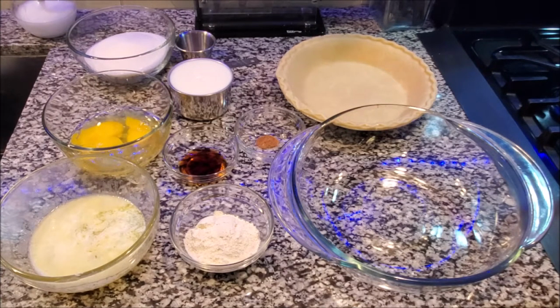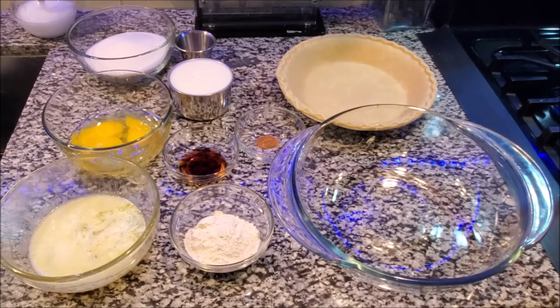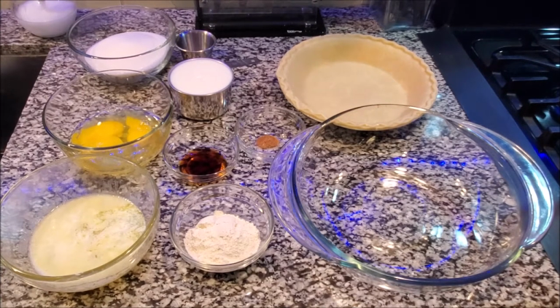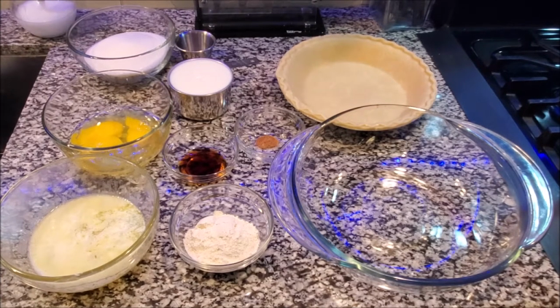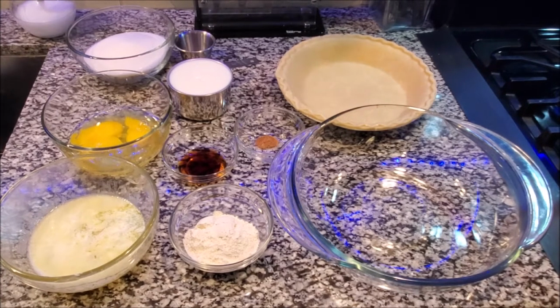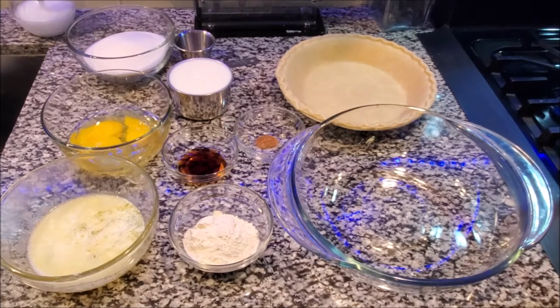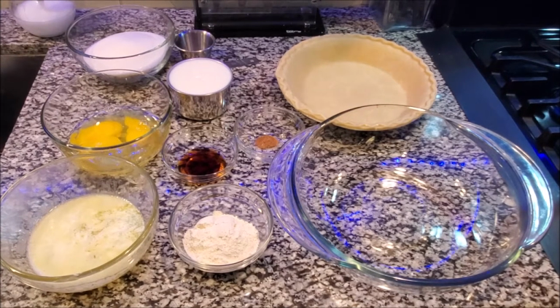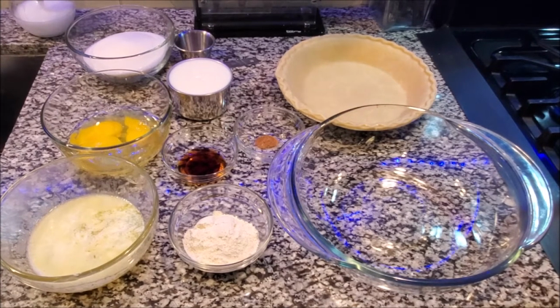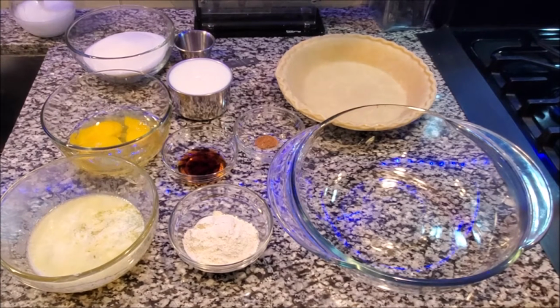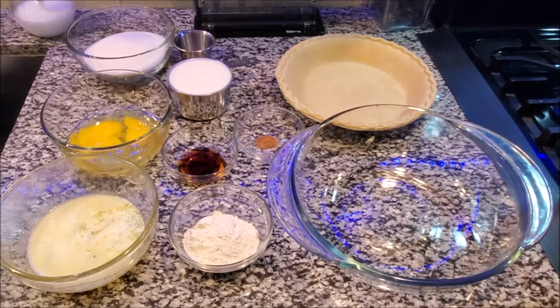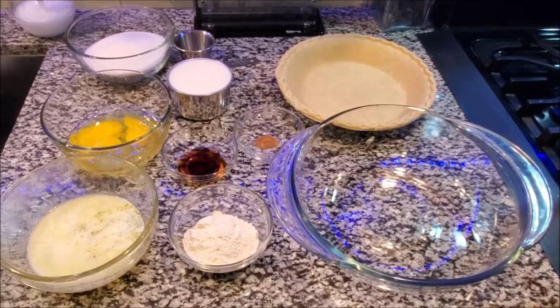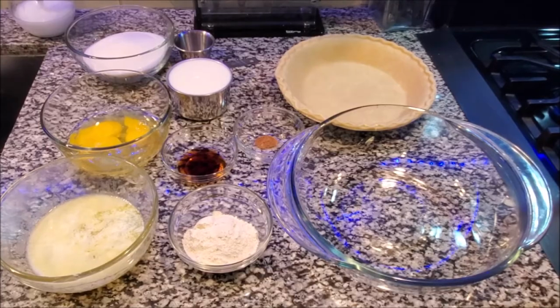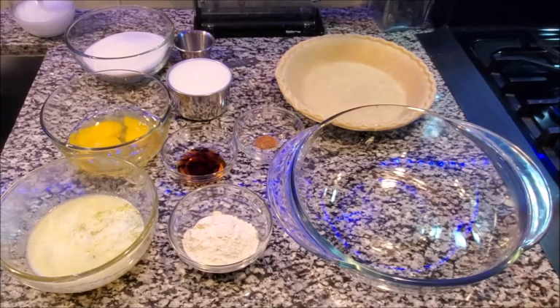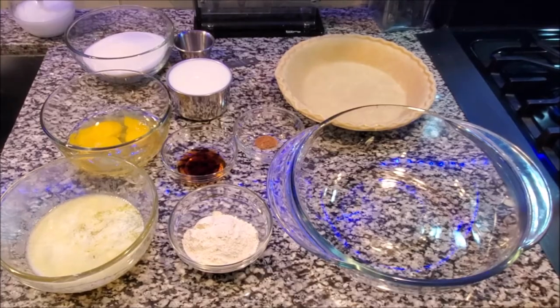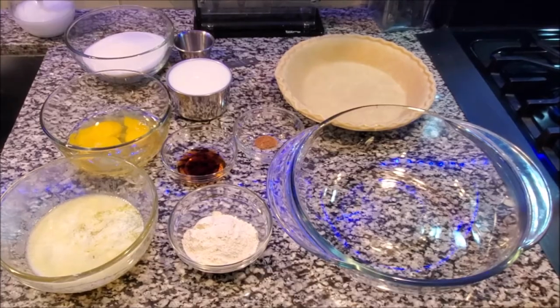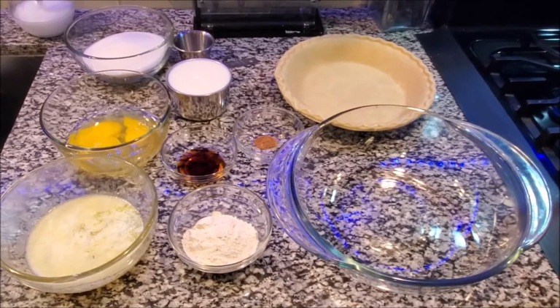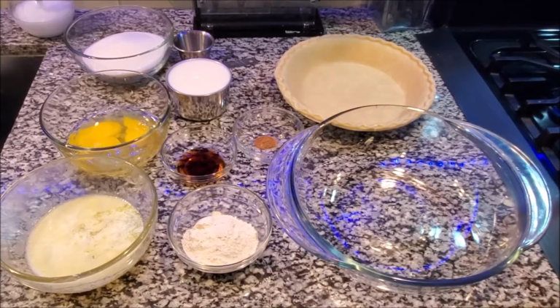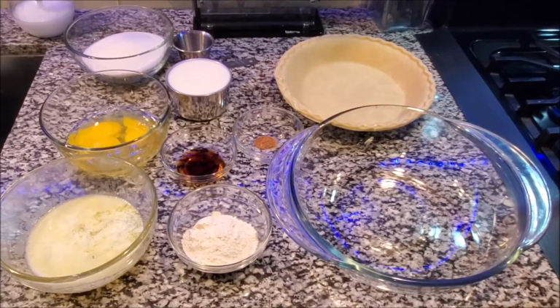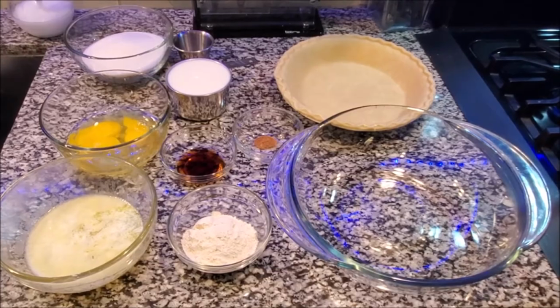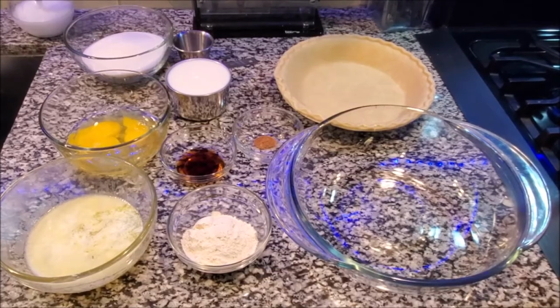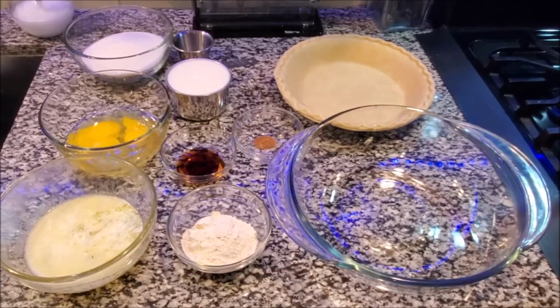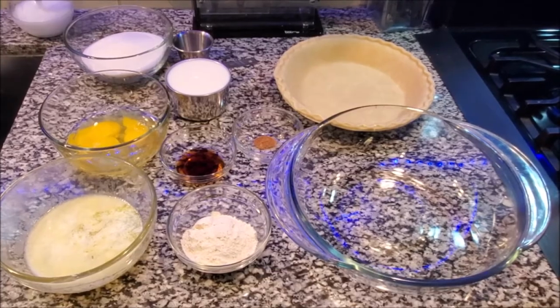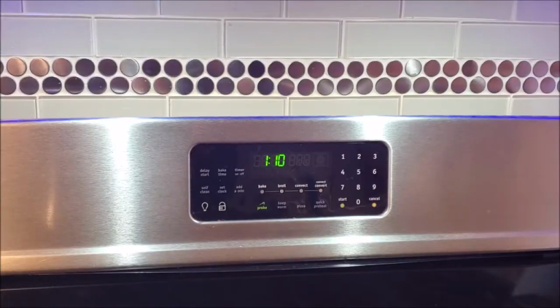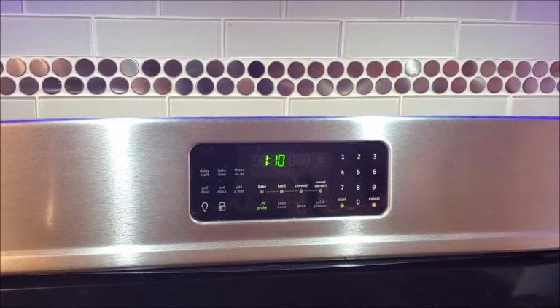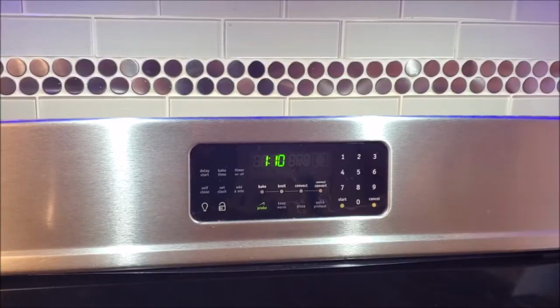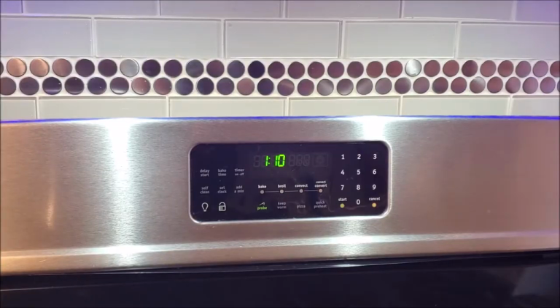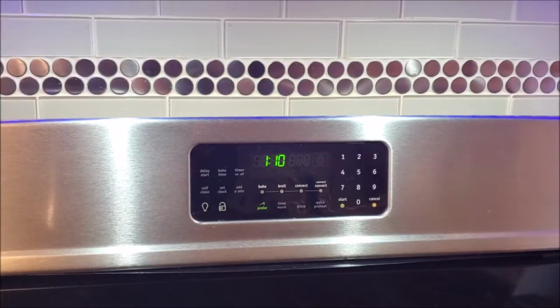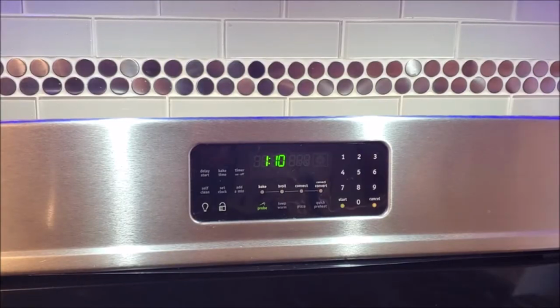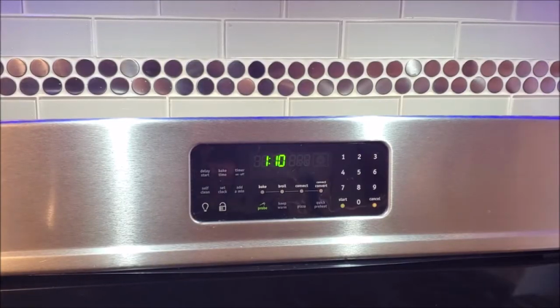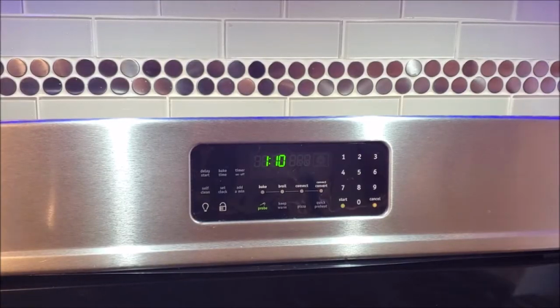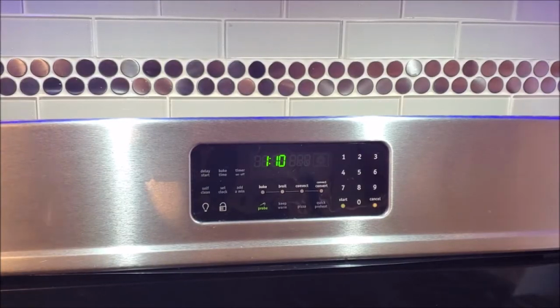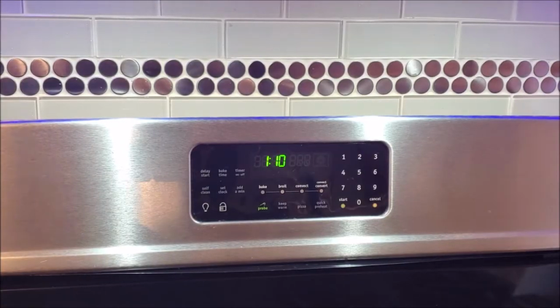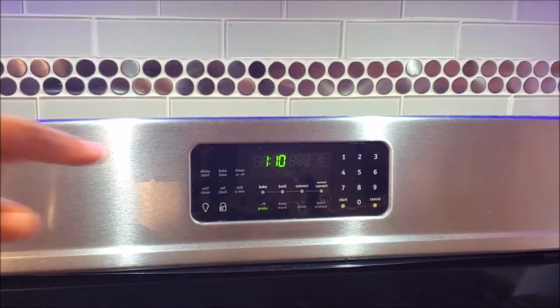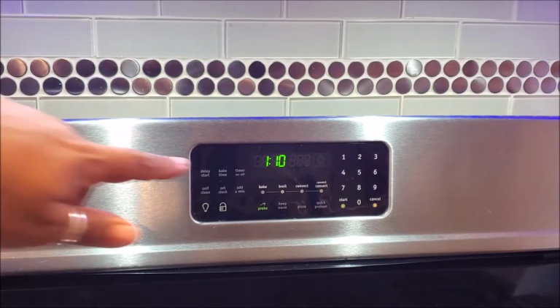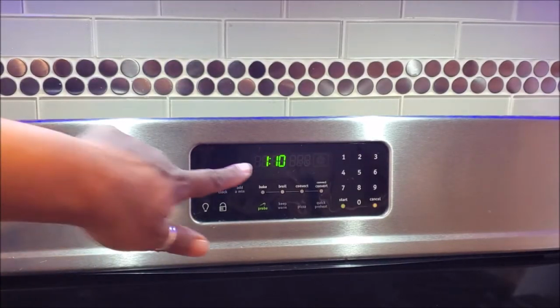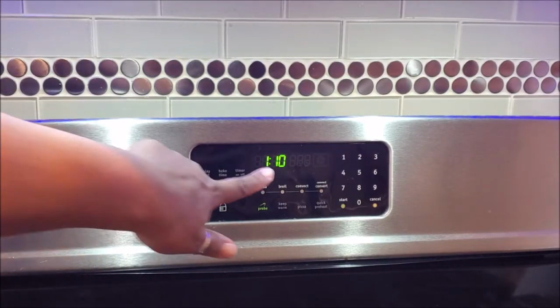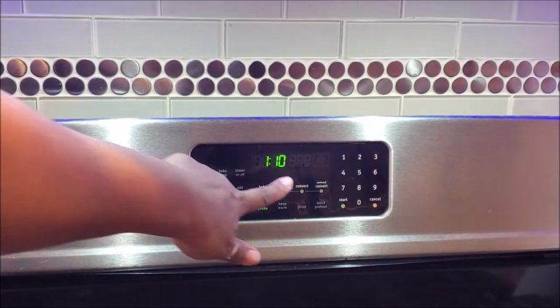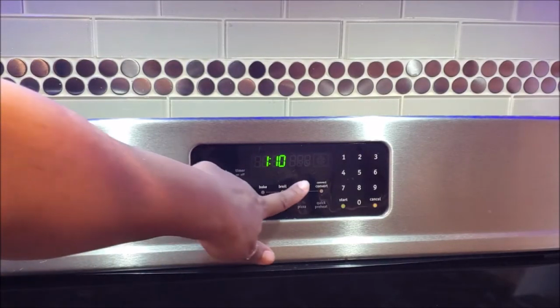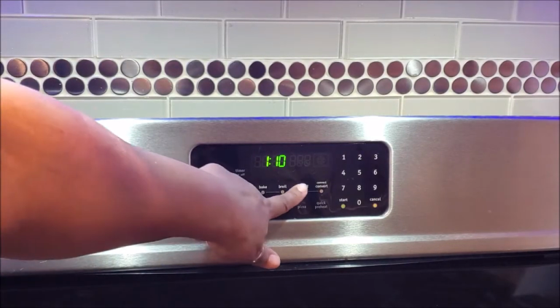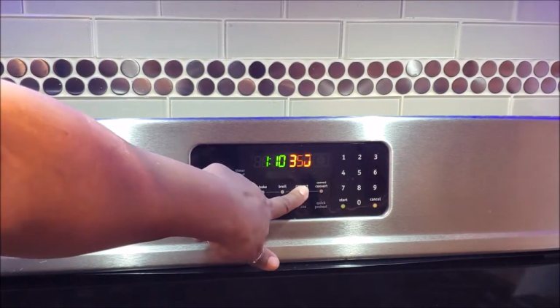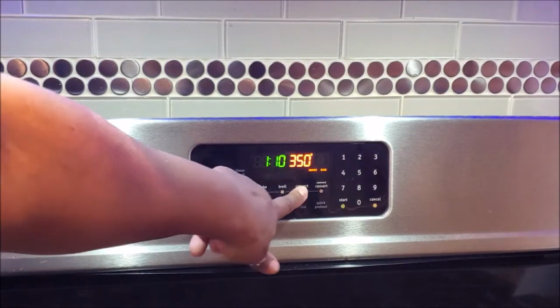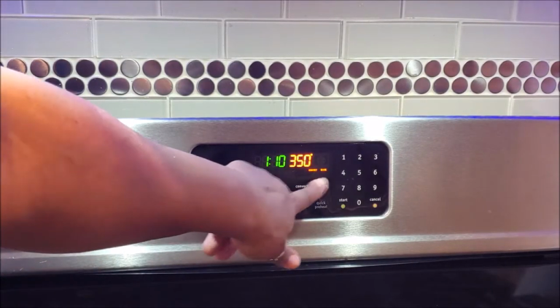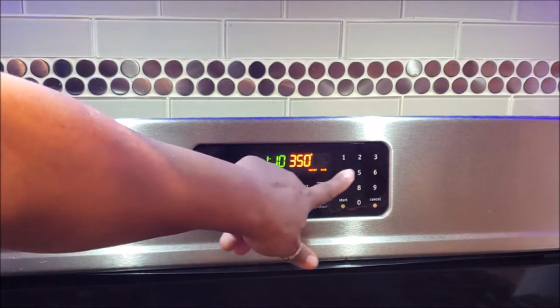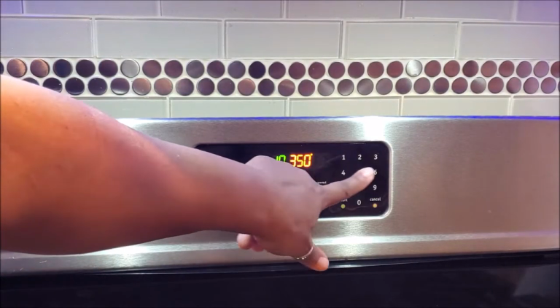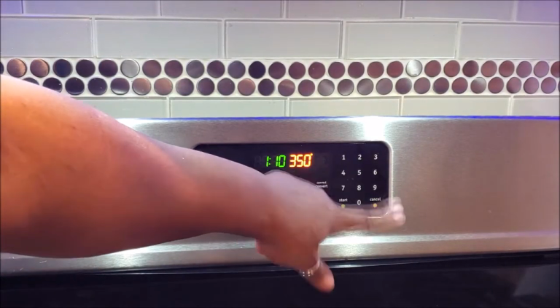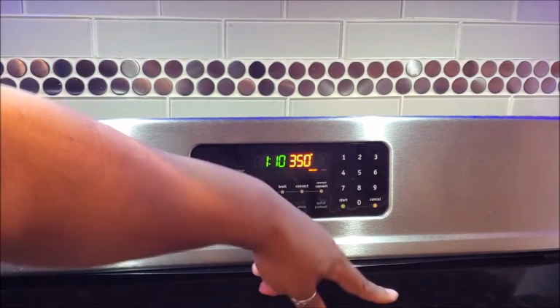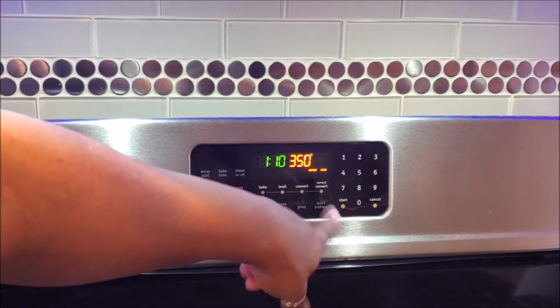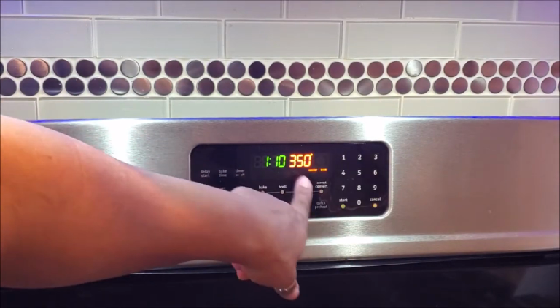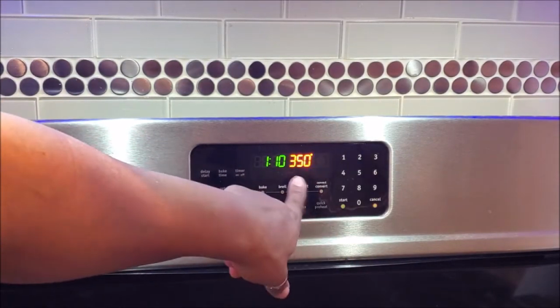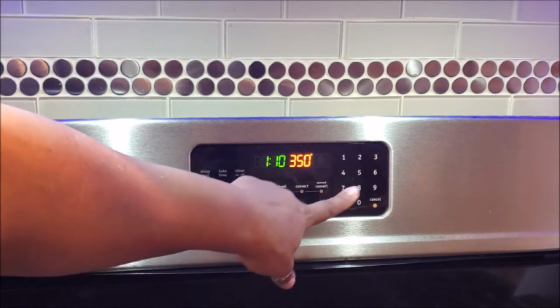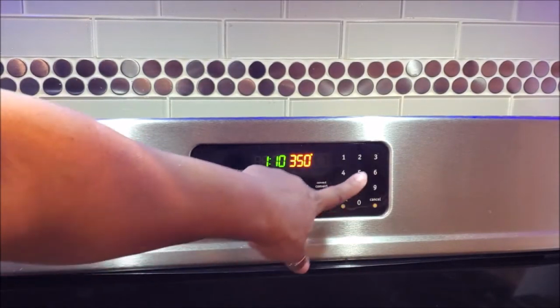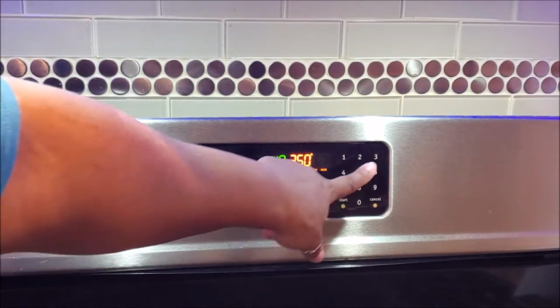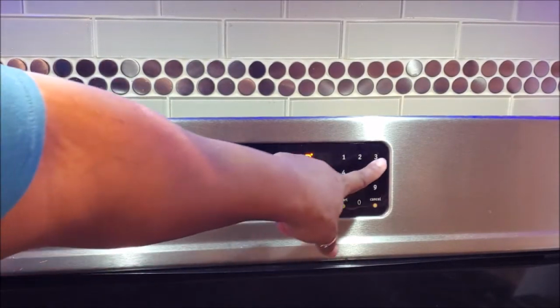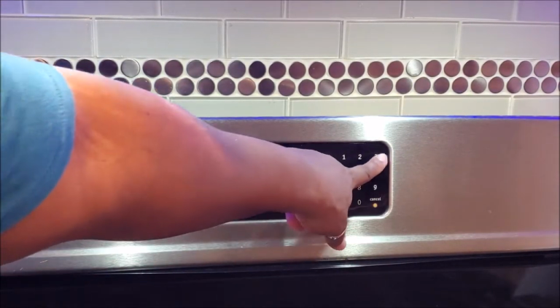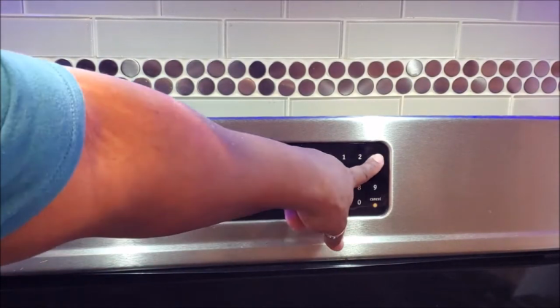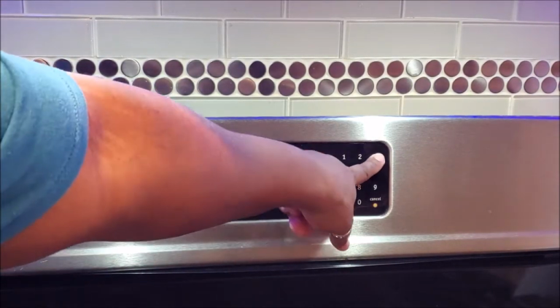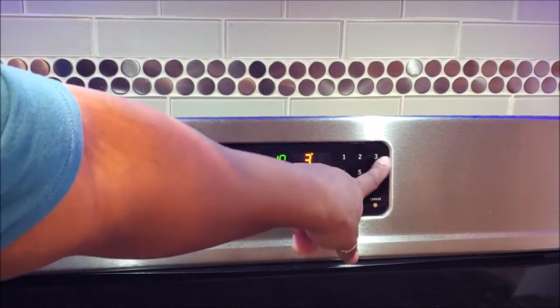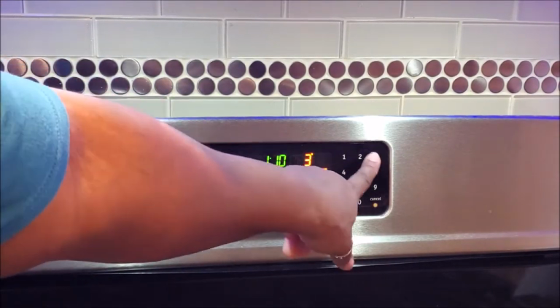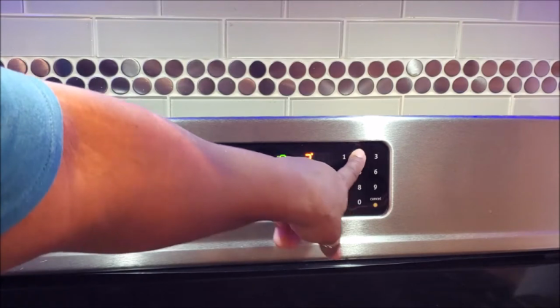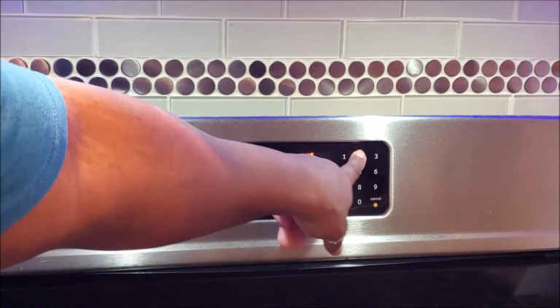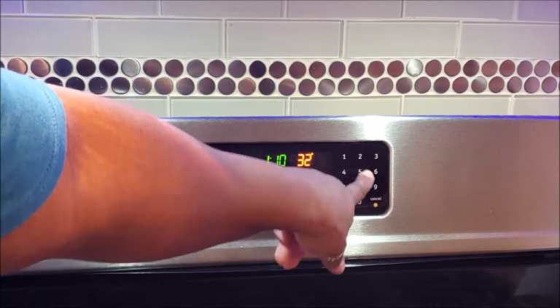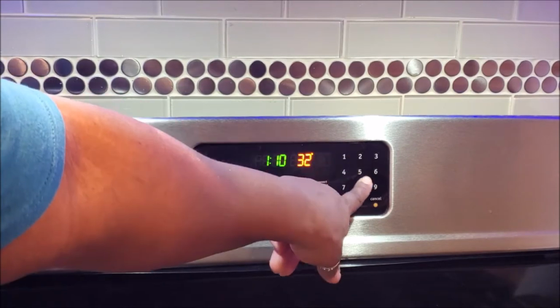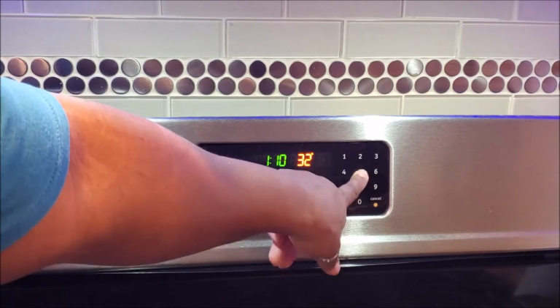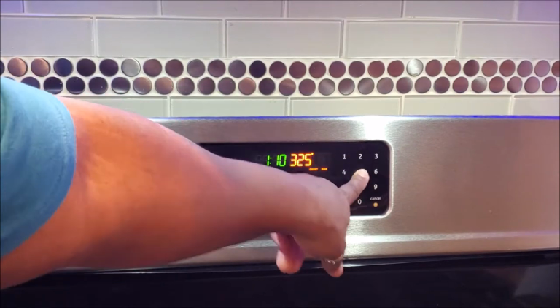First thing you need to do is preheat your oven. We want to preheat it at 325 degrees.